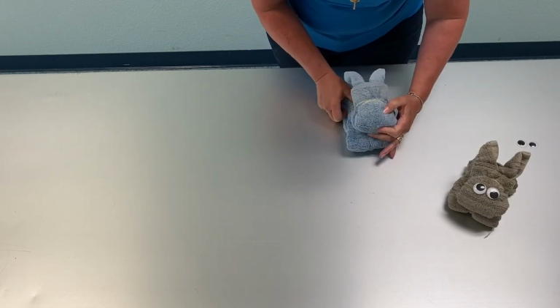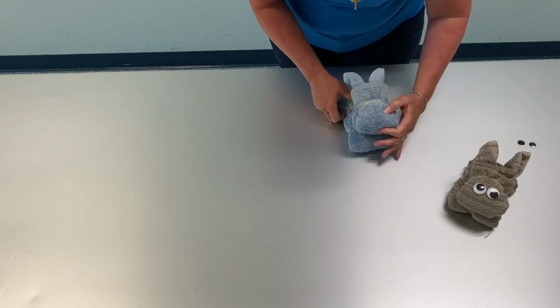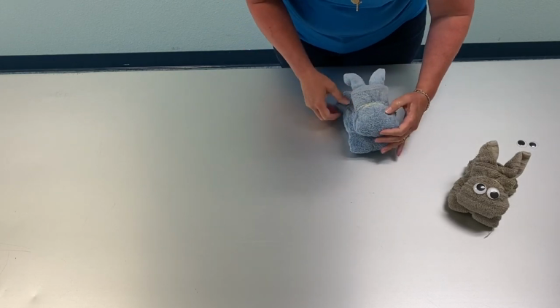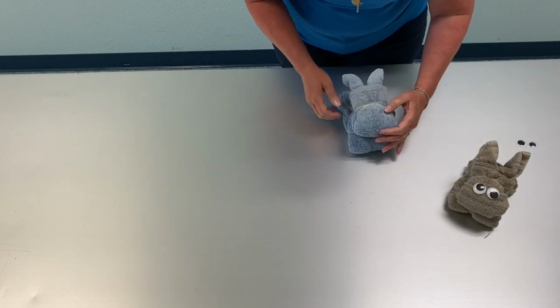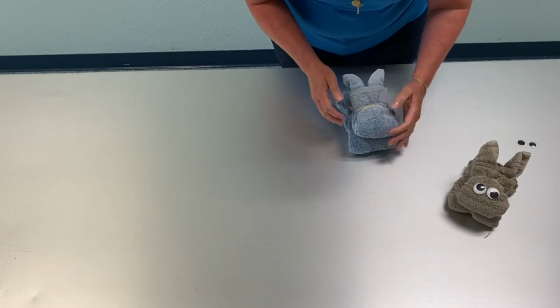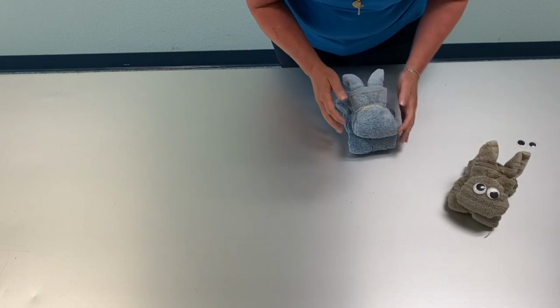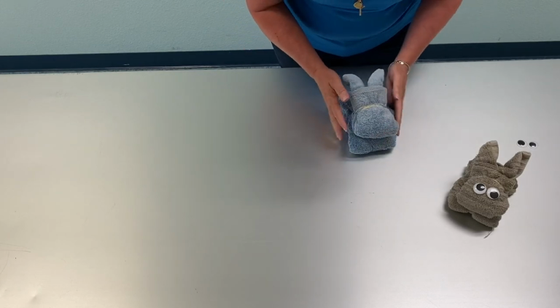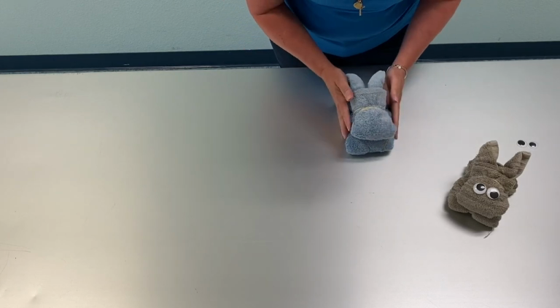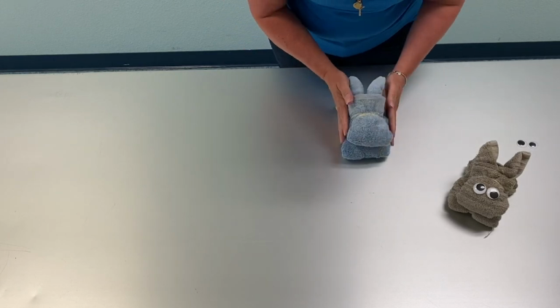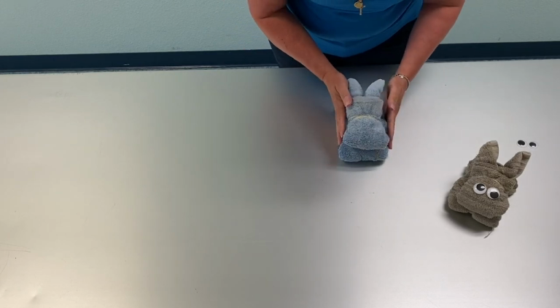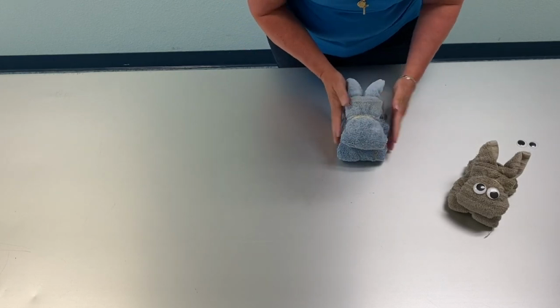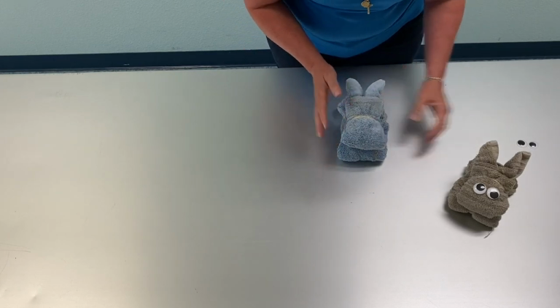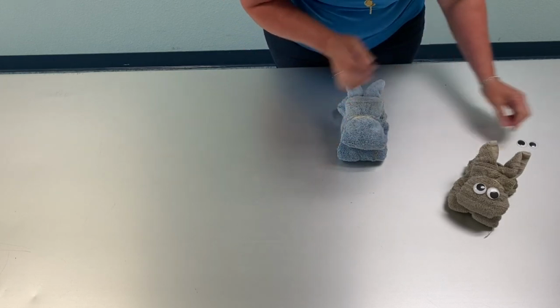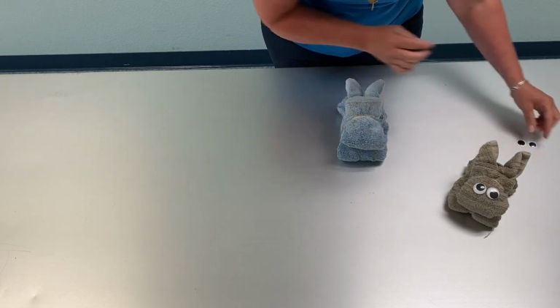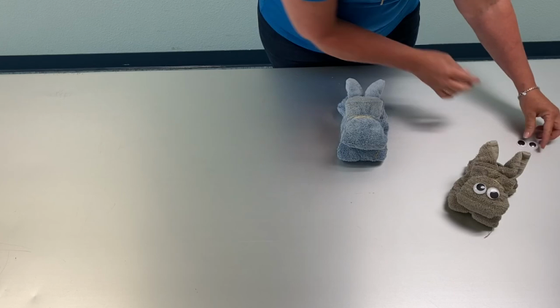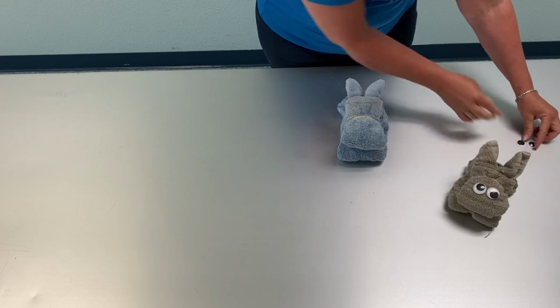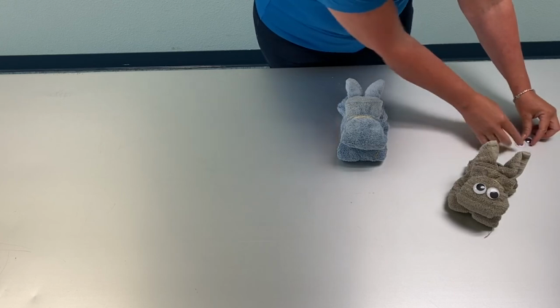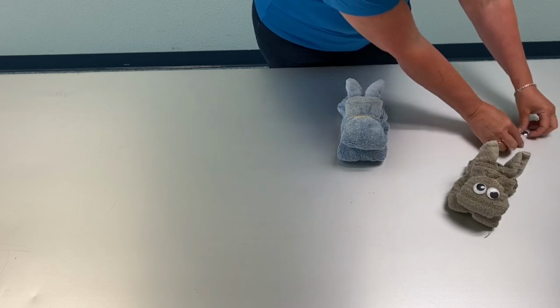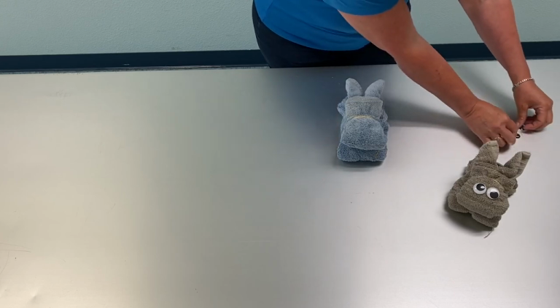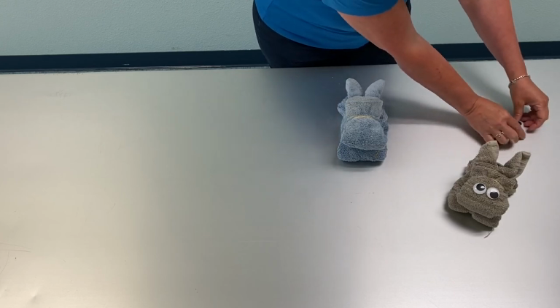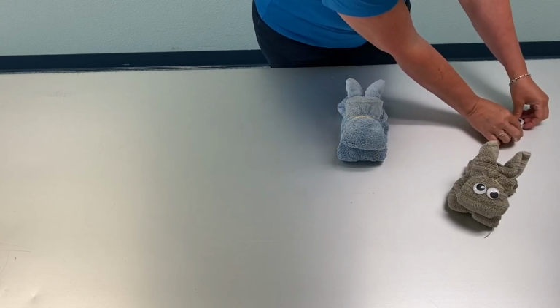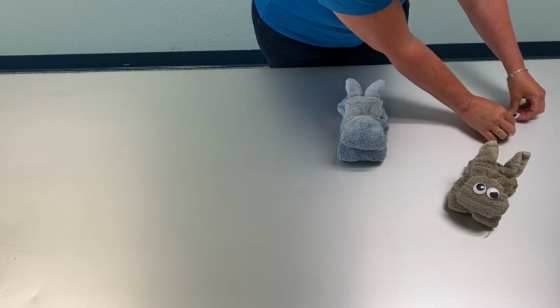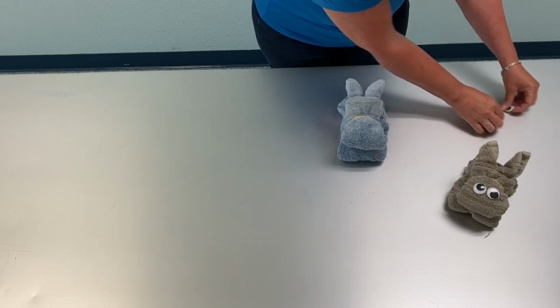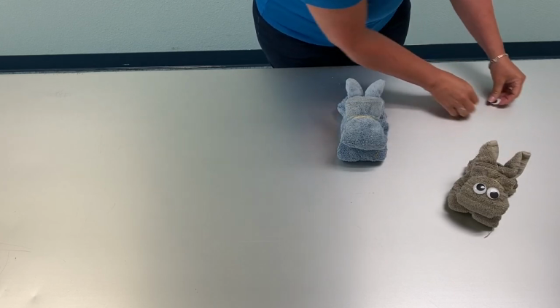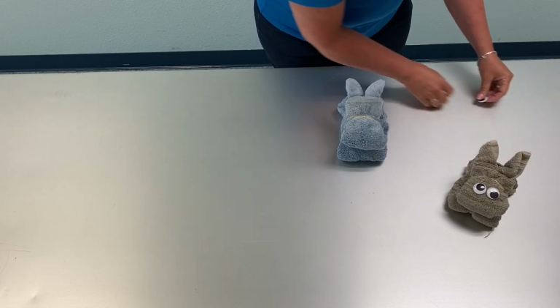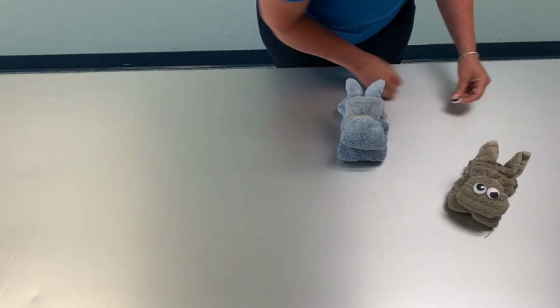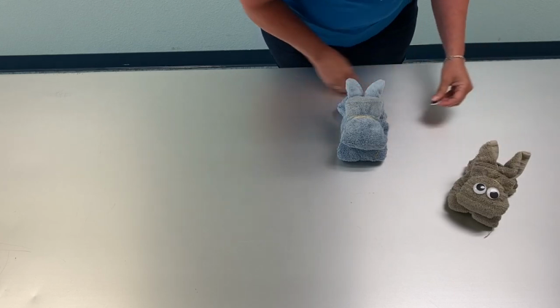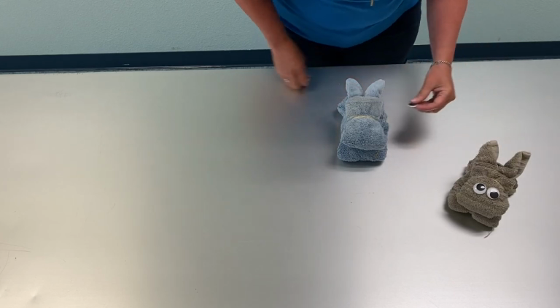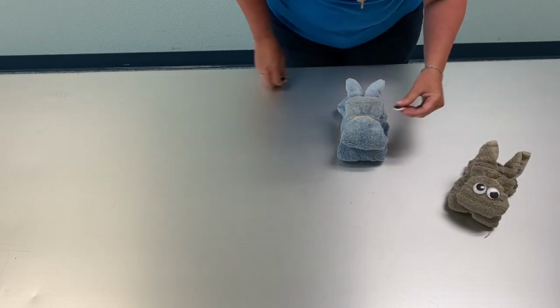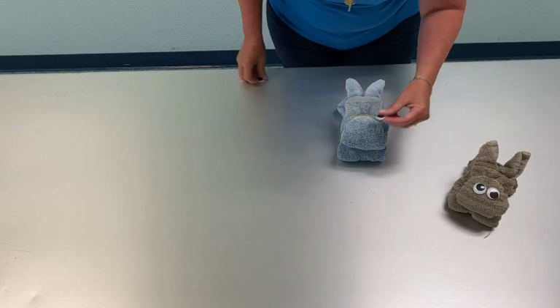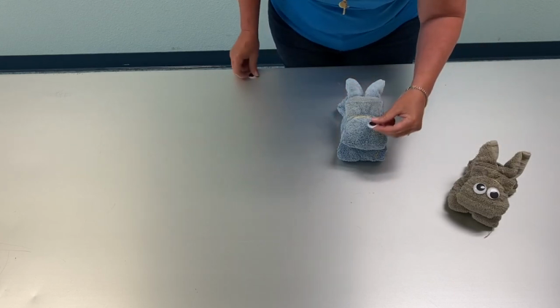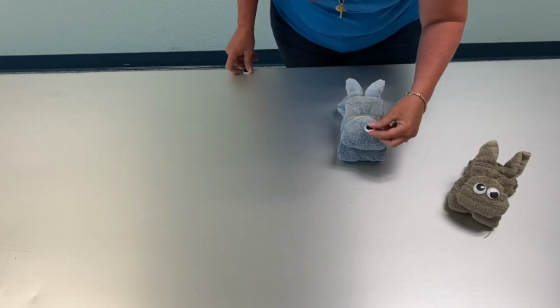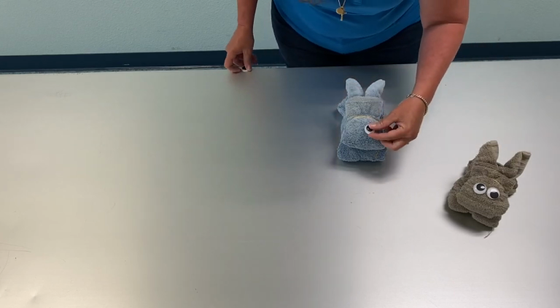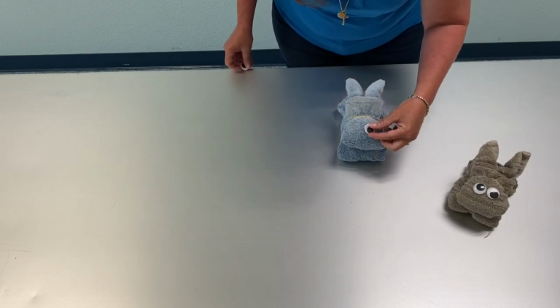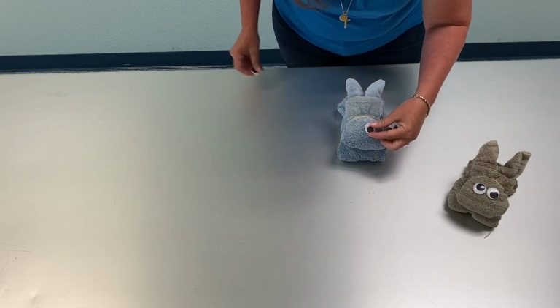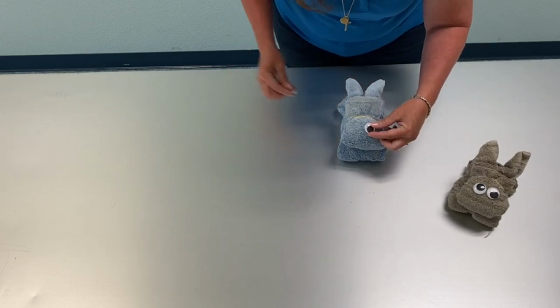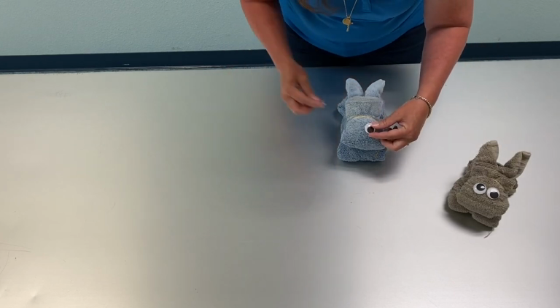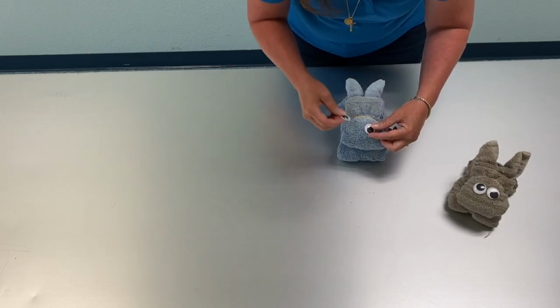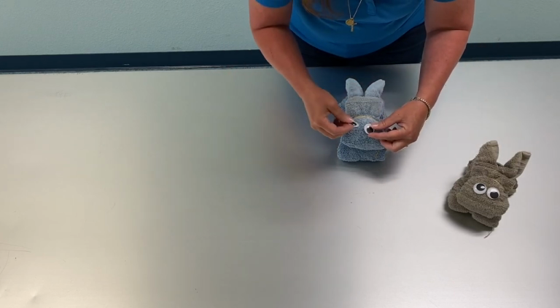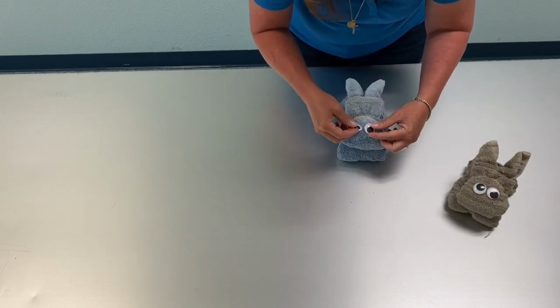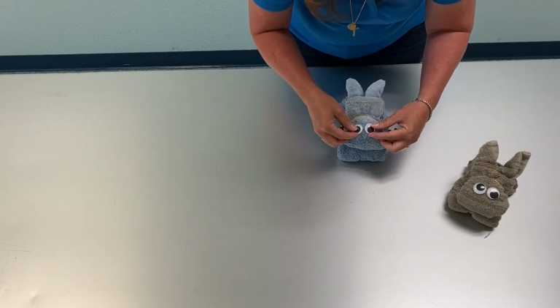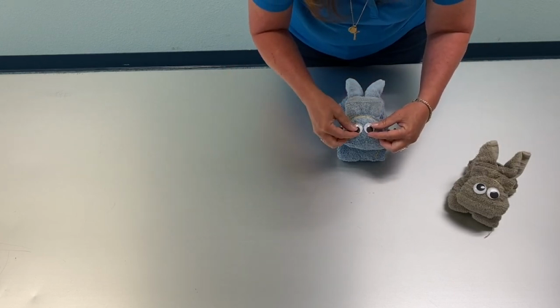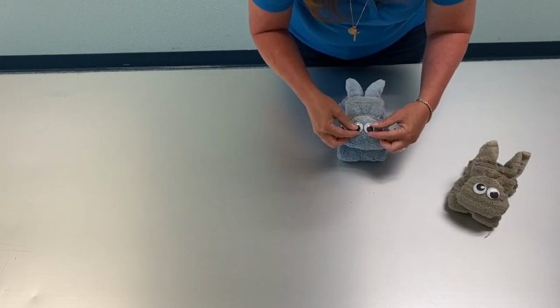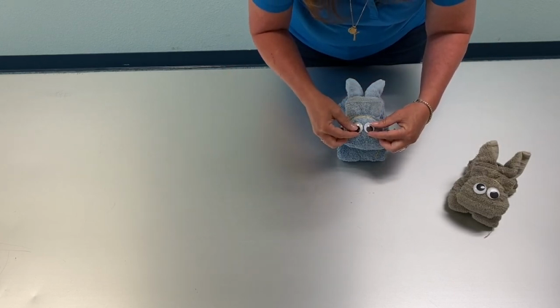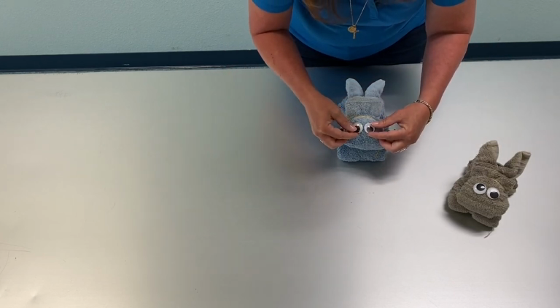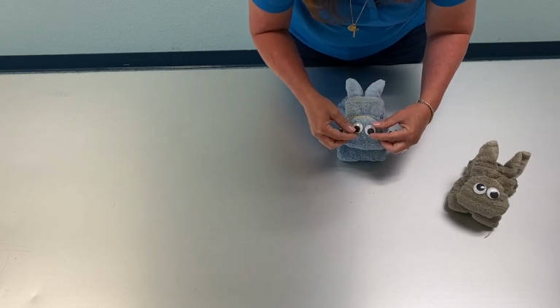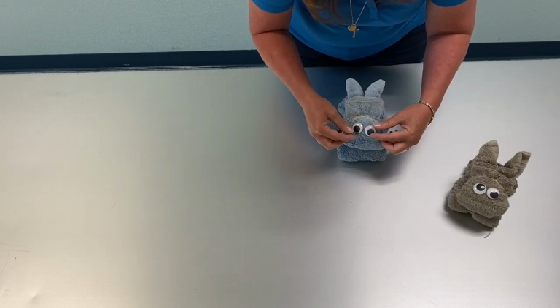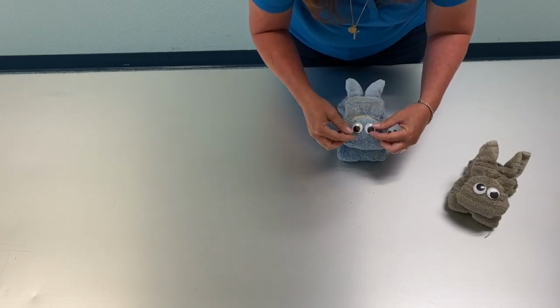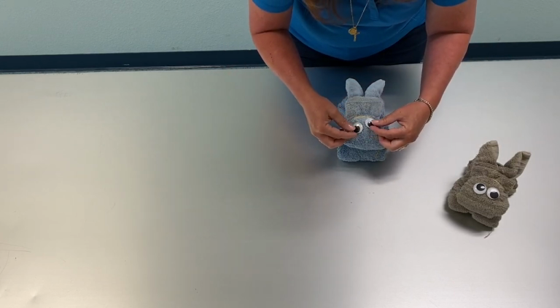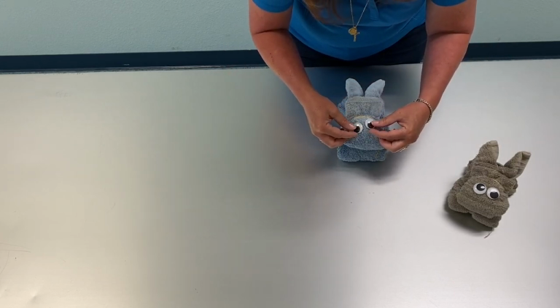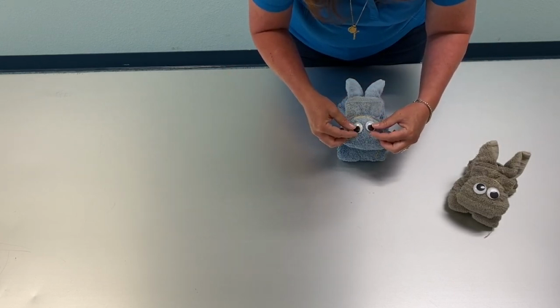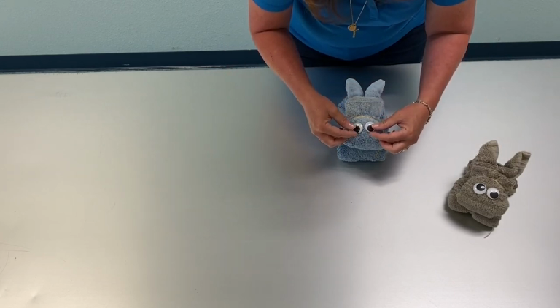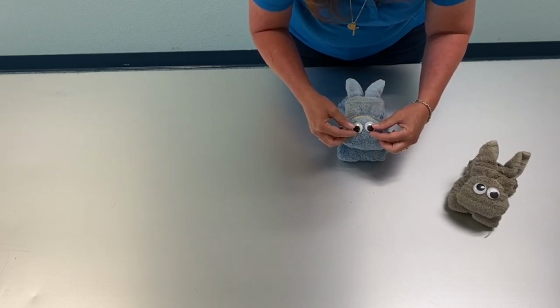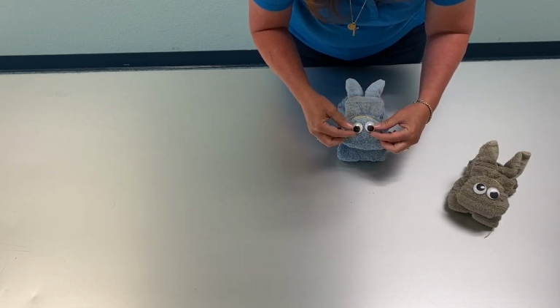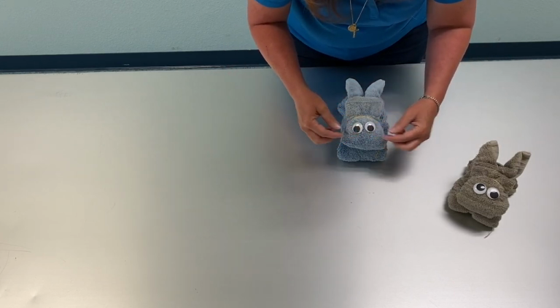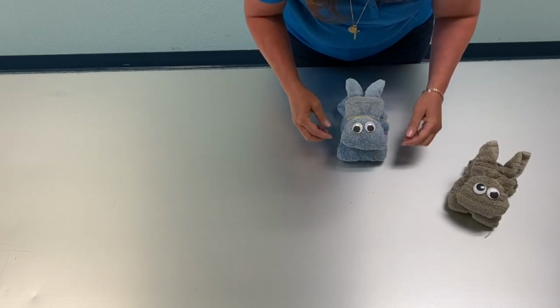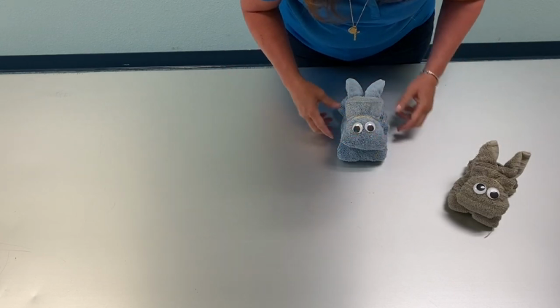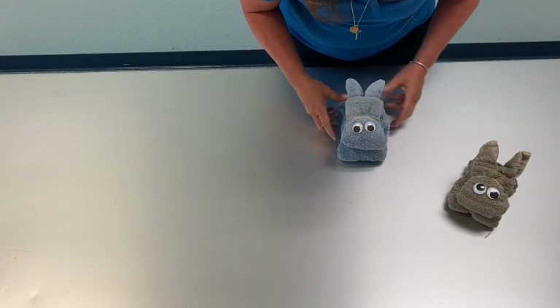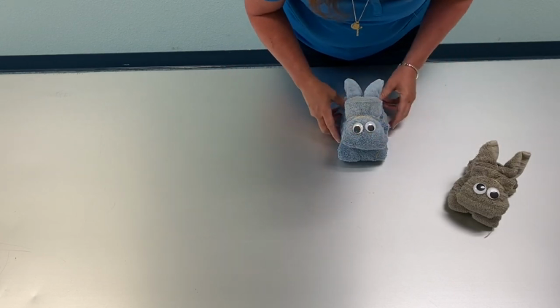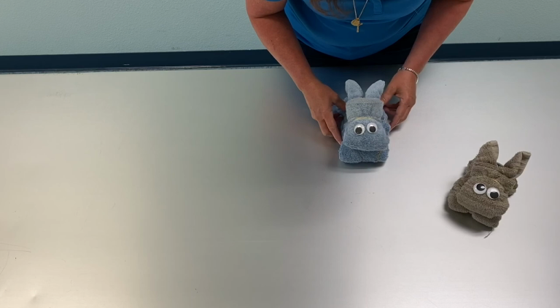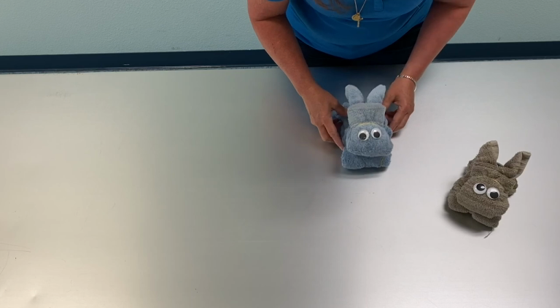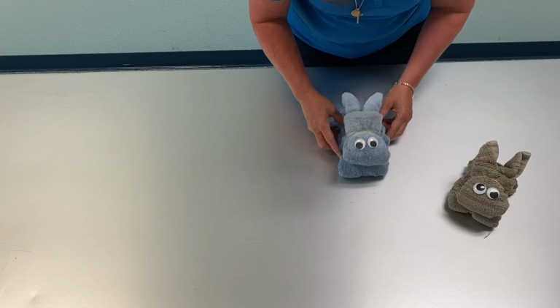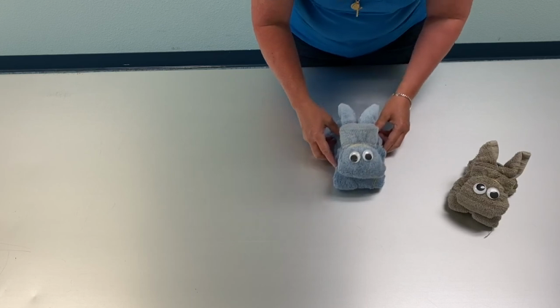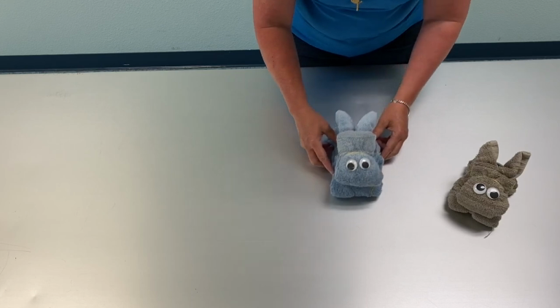And you have your little baby bunny! Then I'll put my eyes on — and there we go.